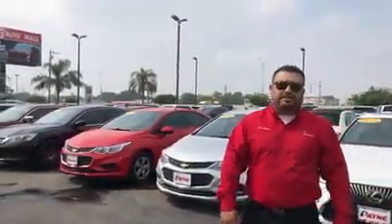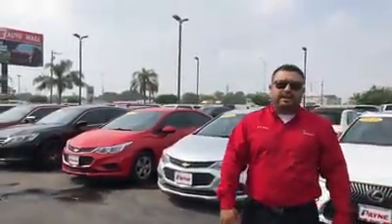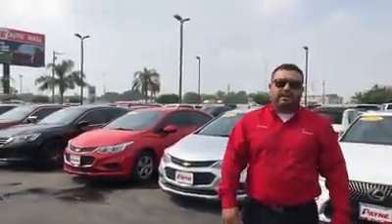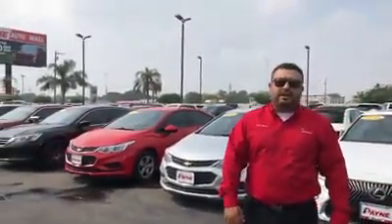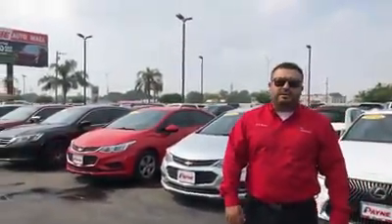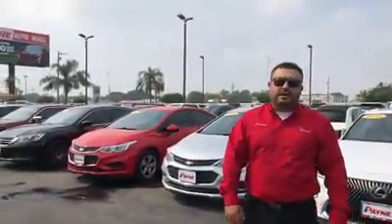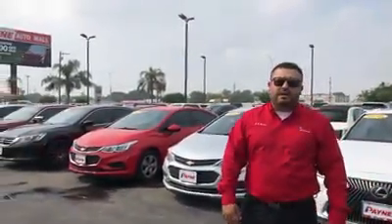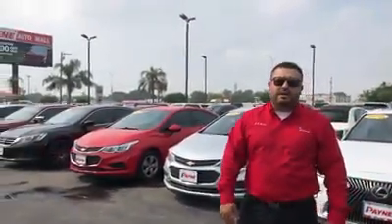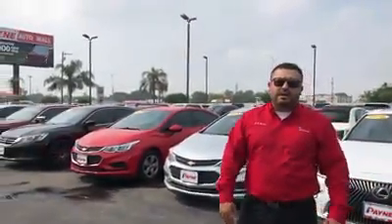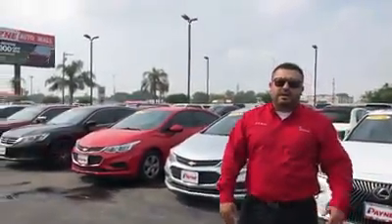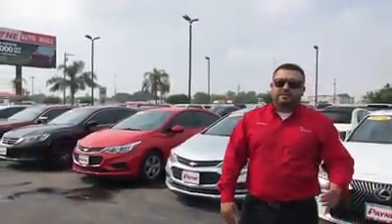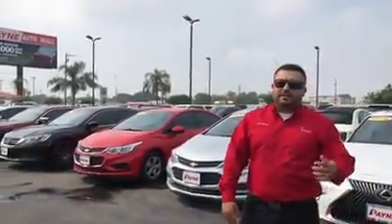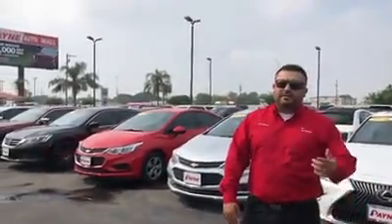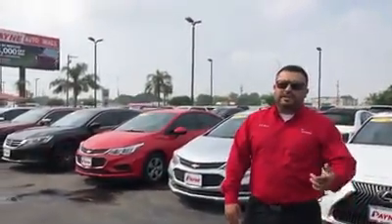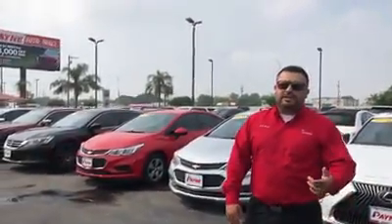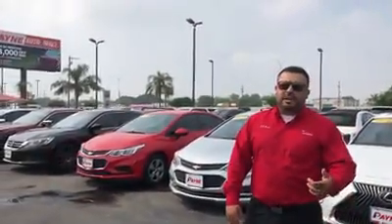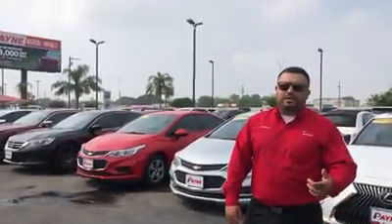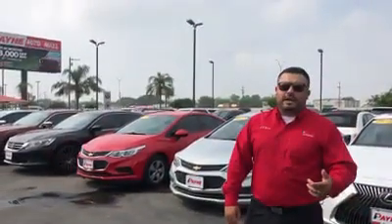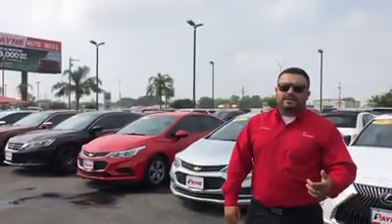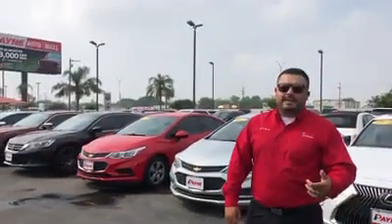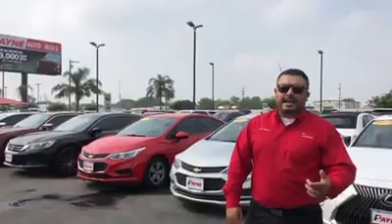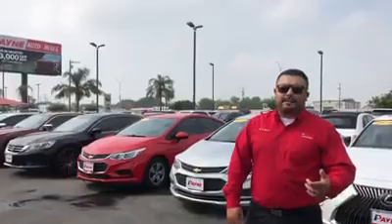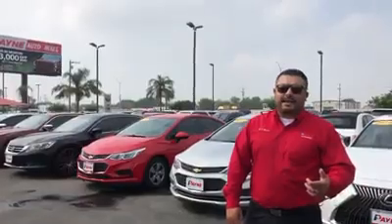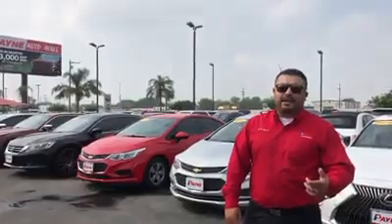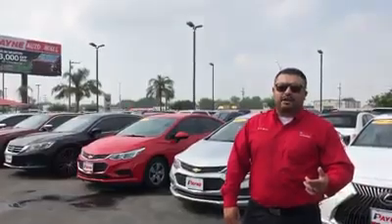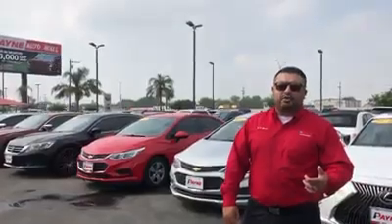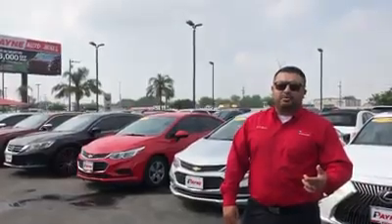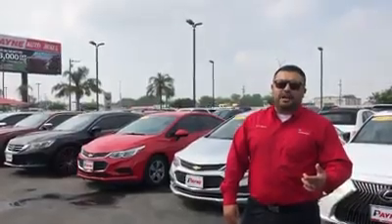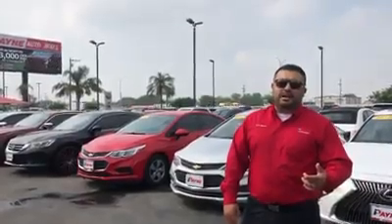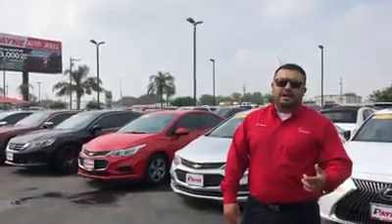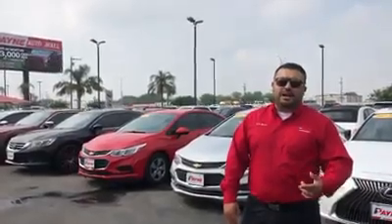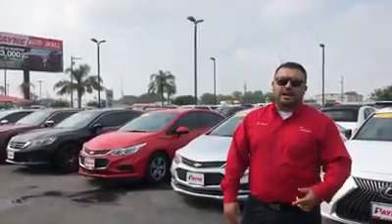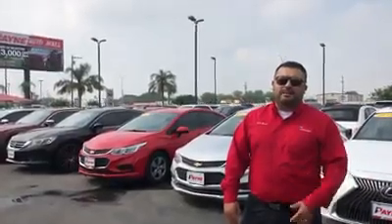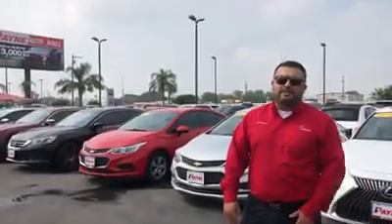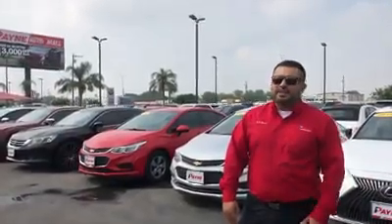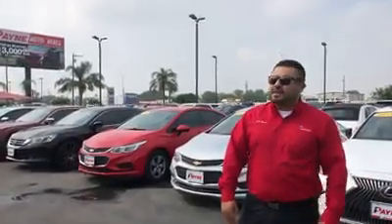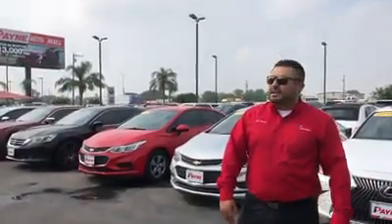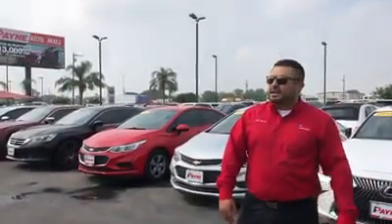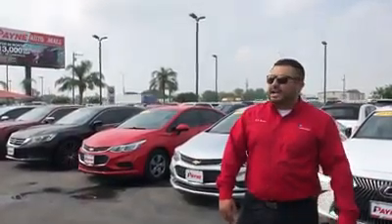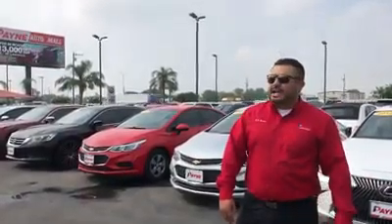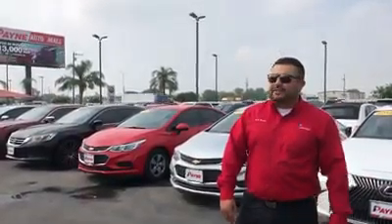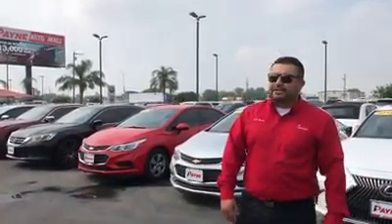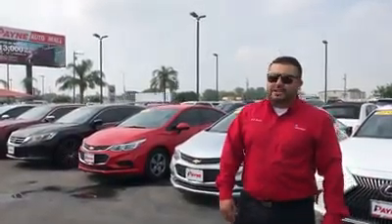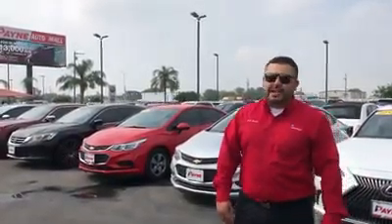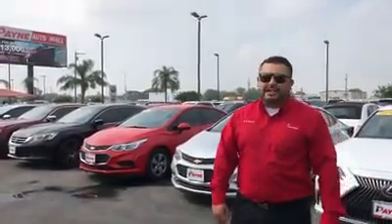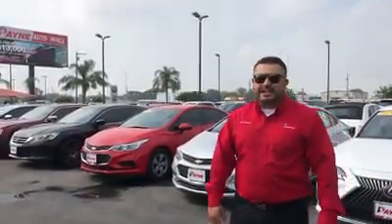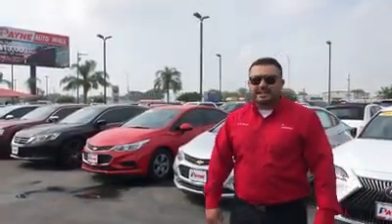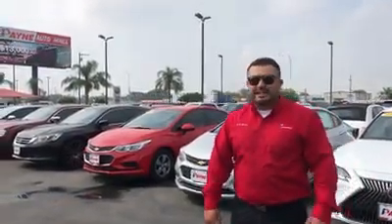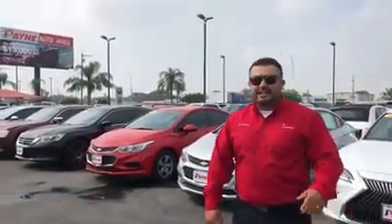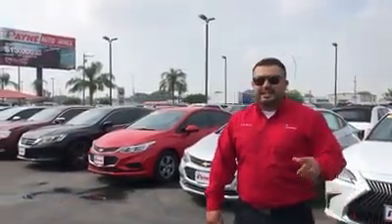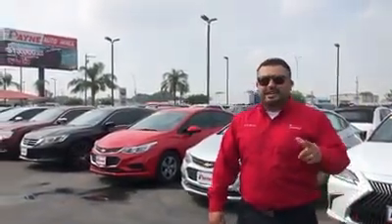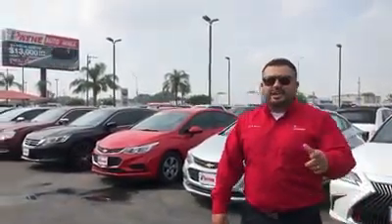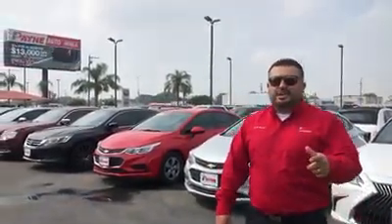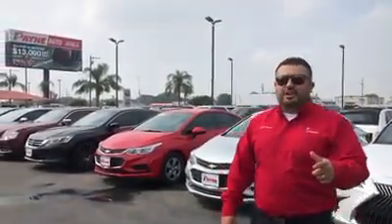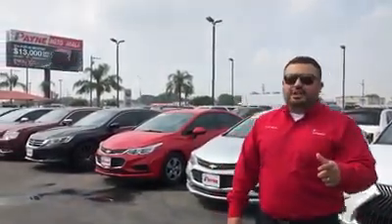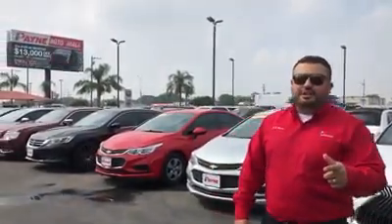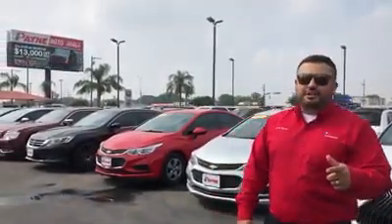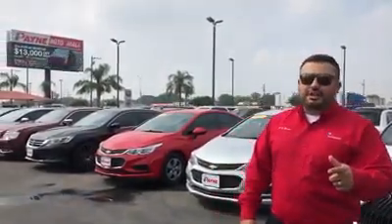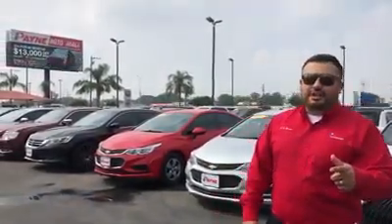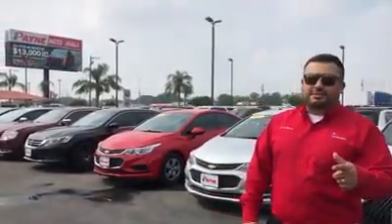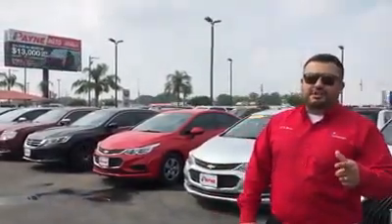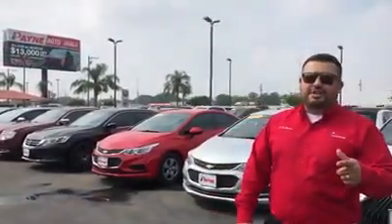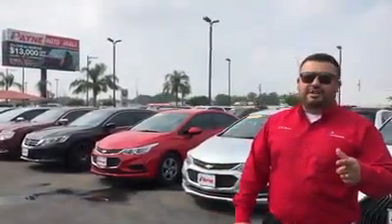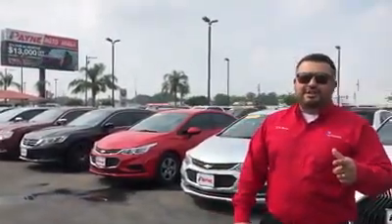Come on over guys, if you're in the area come shop over here at the Paint Auto Mall. Visit our website at paintautogroup.com. Ask for JD — we're looking to get you in a vehicle regardless.